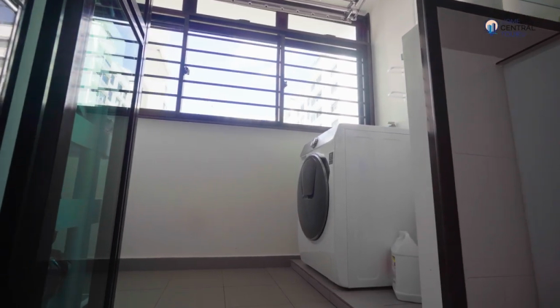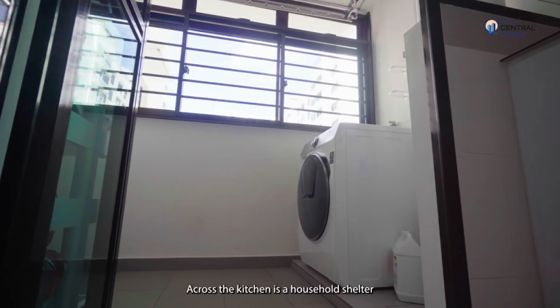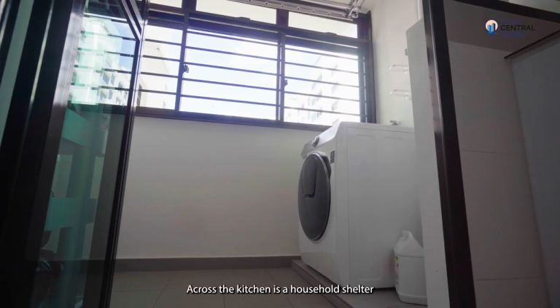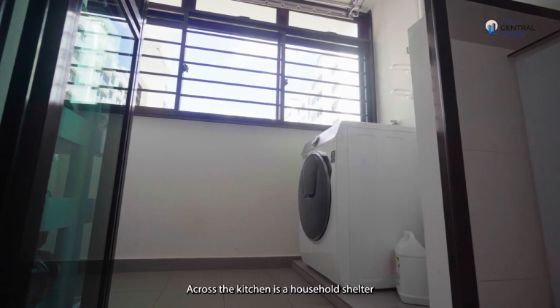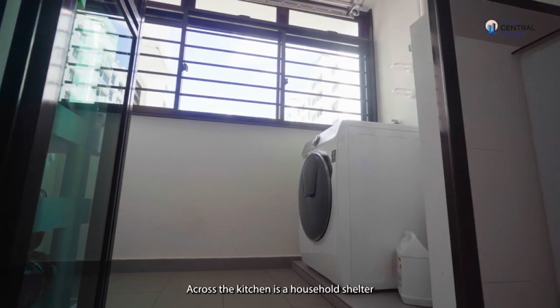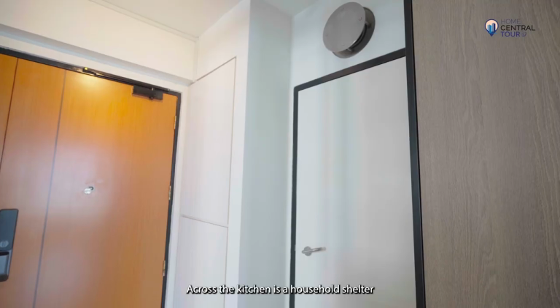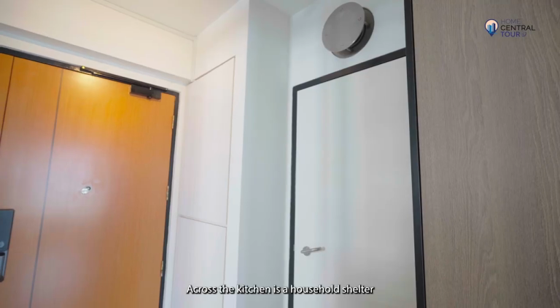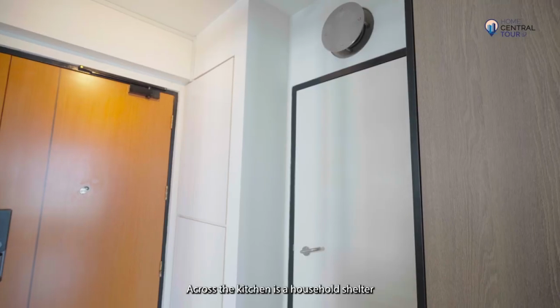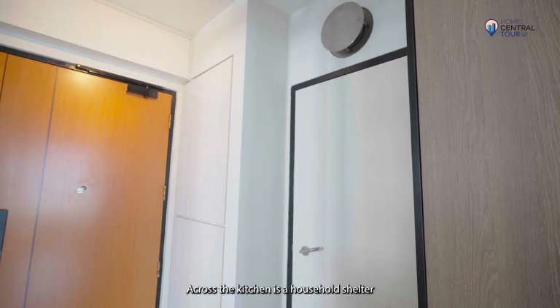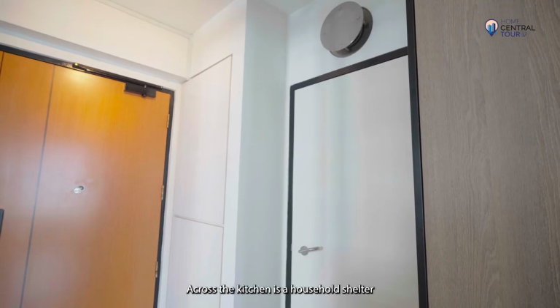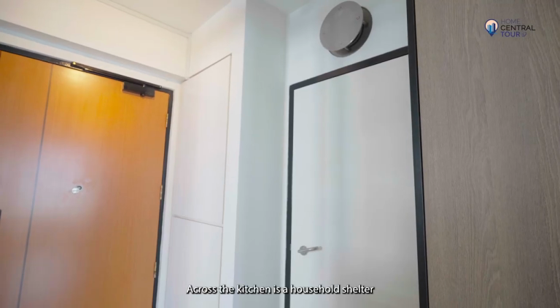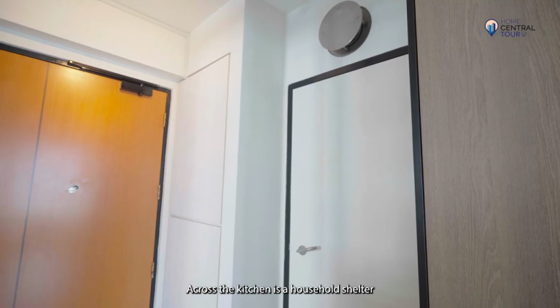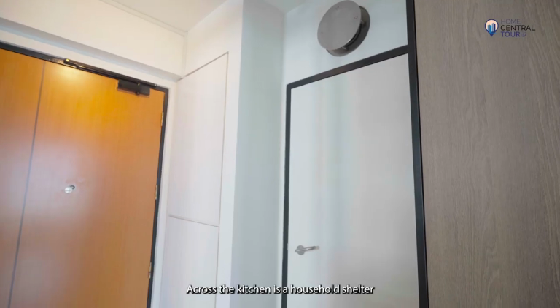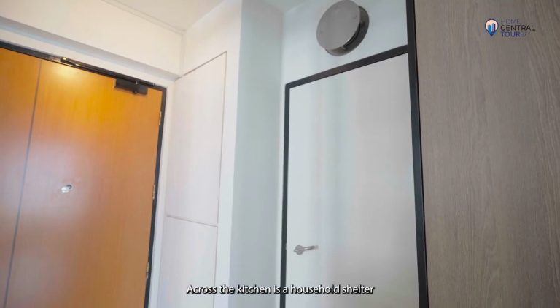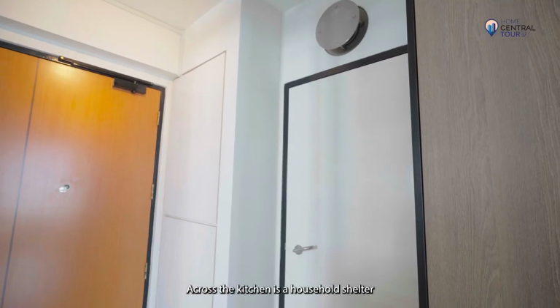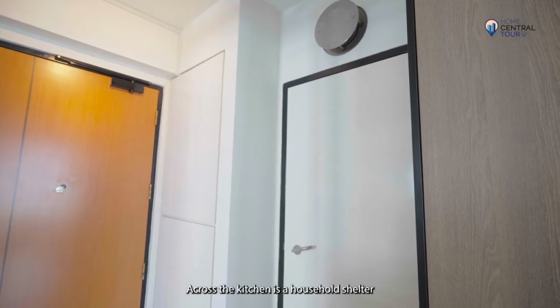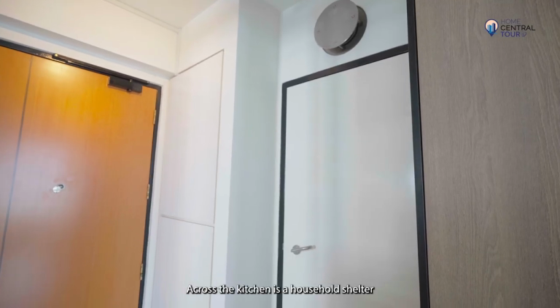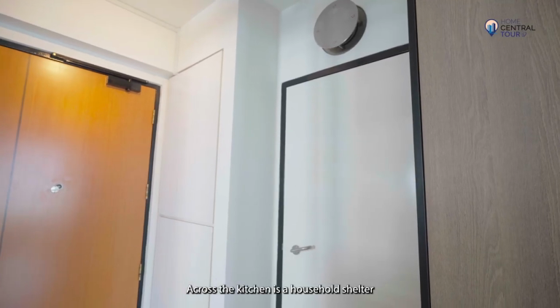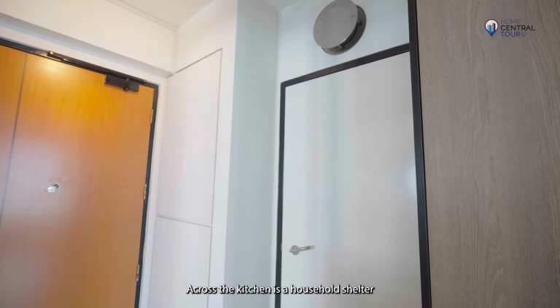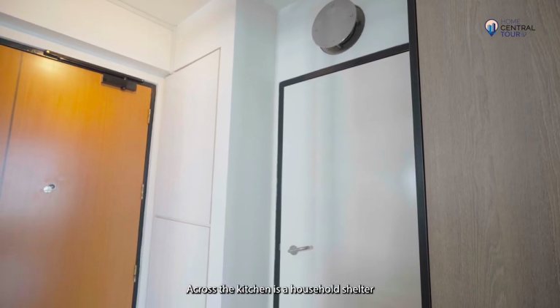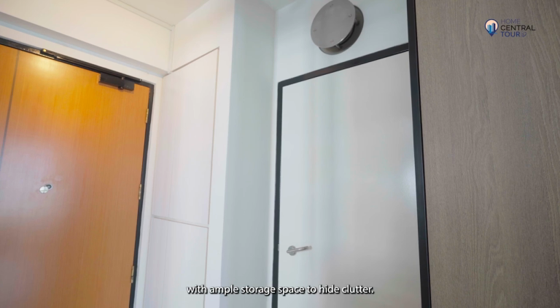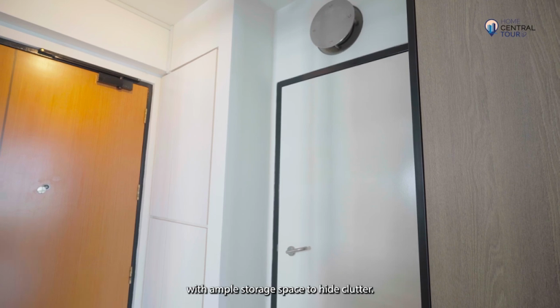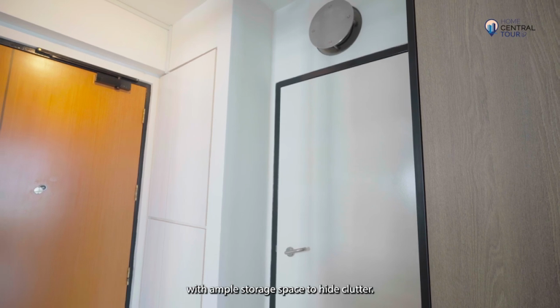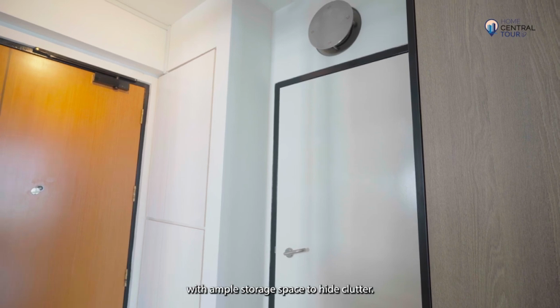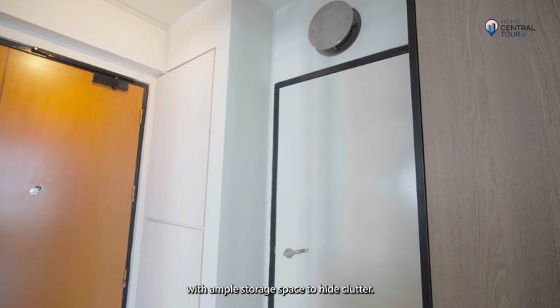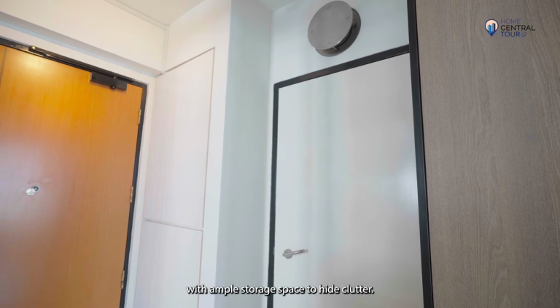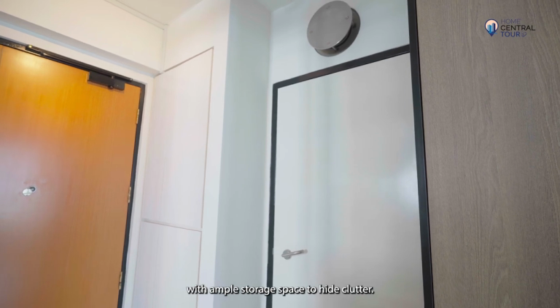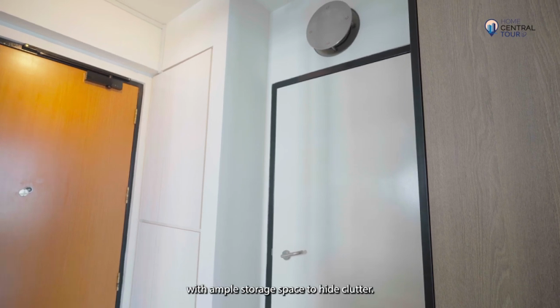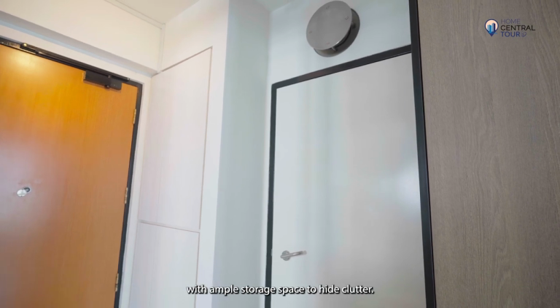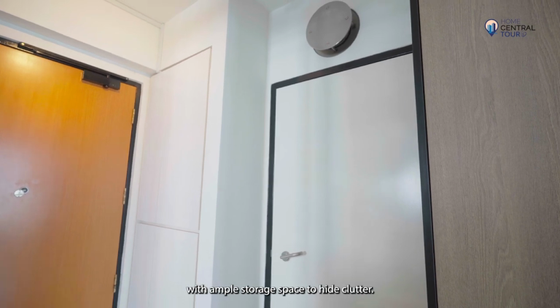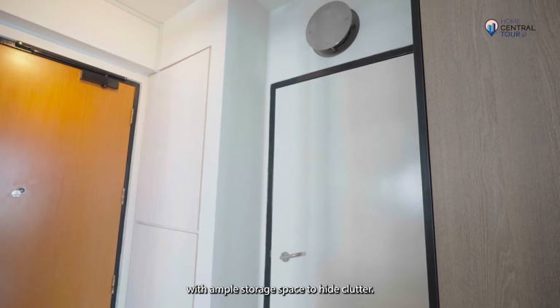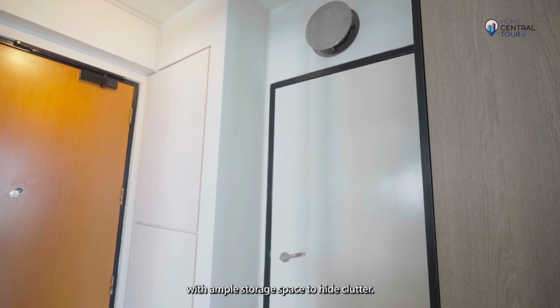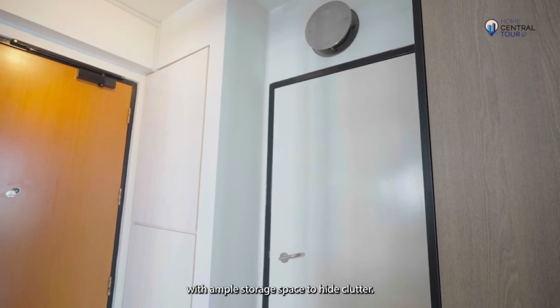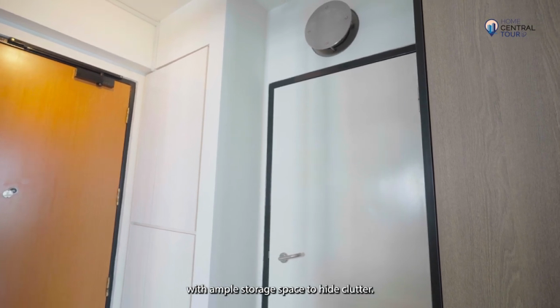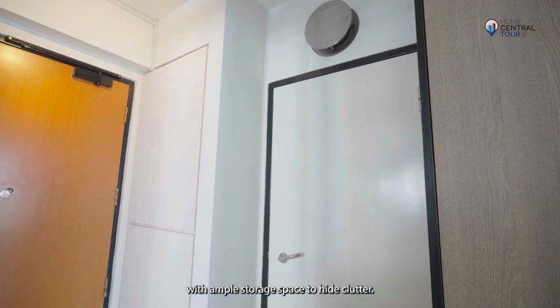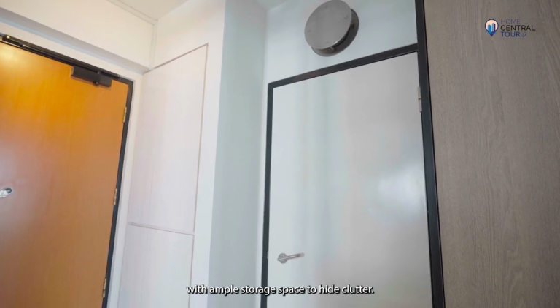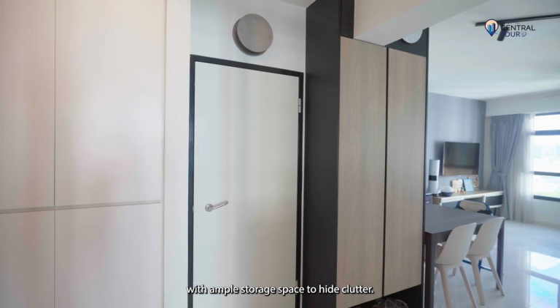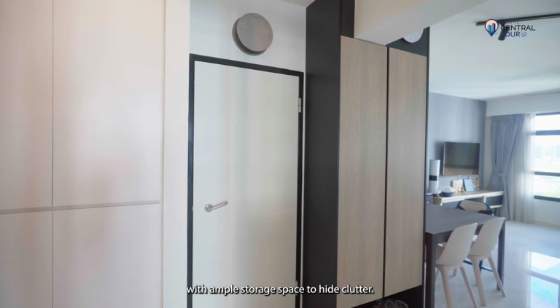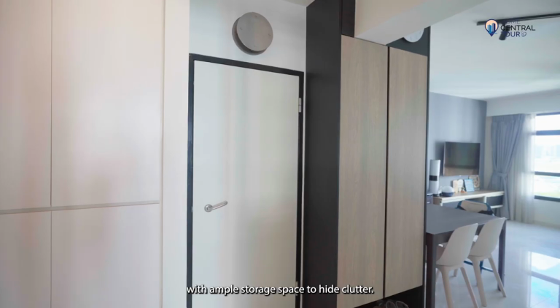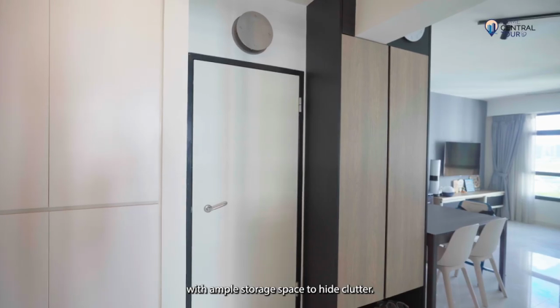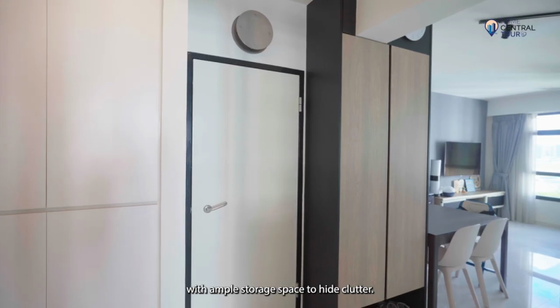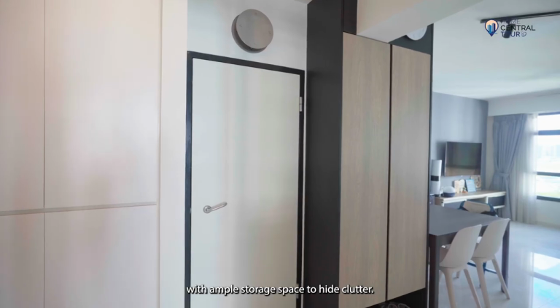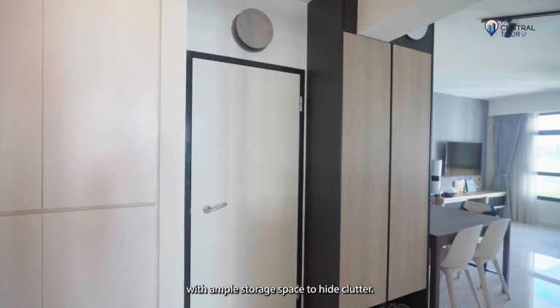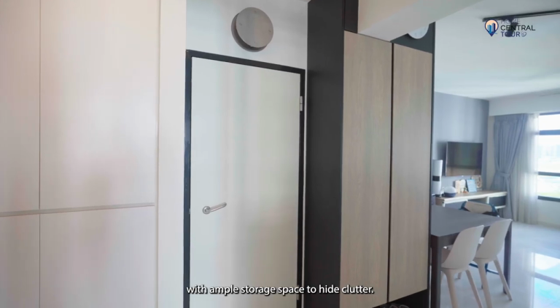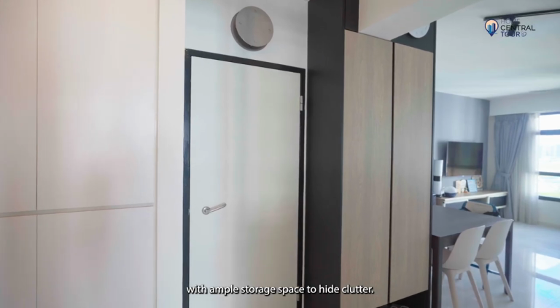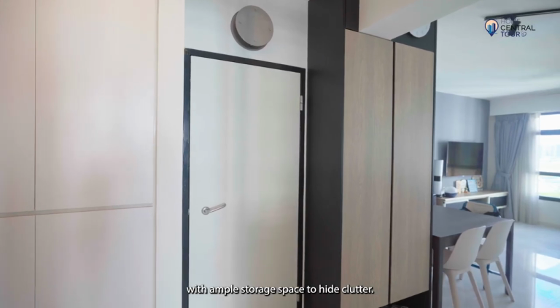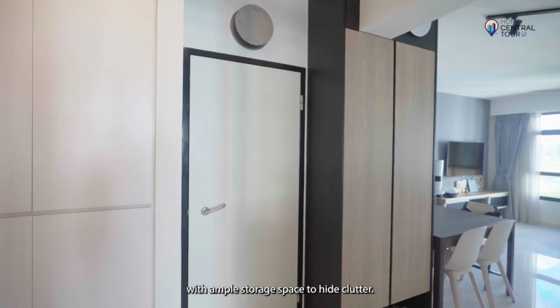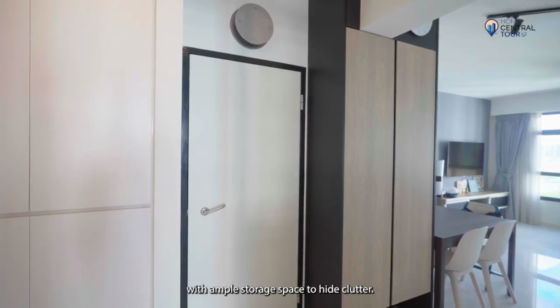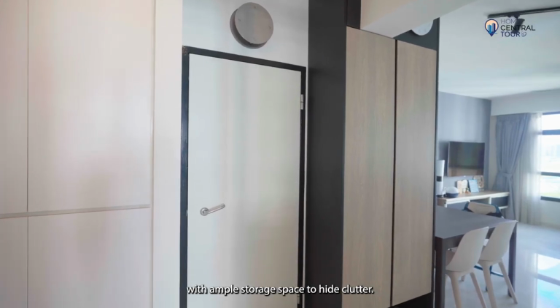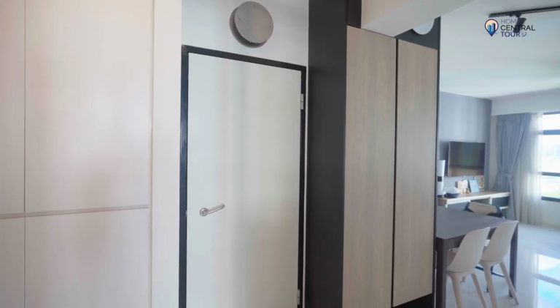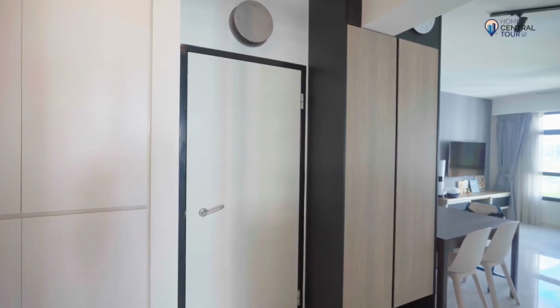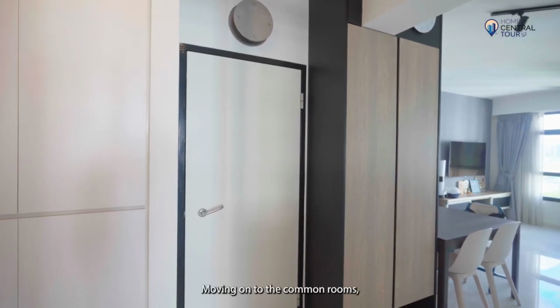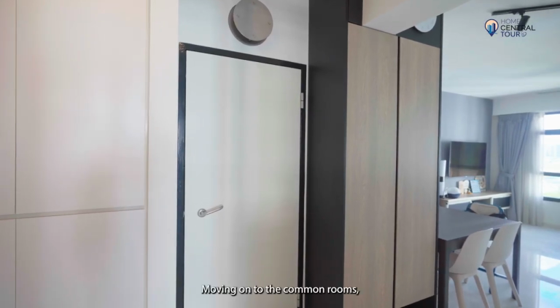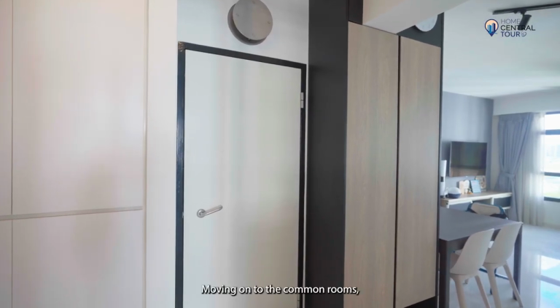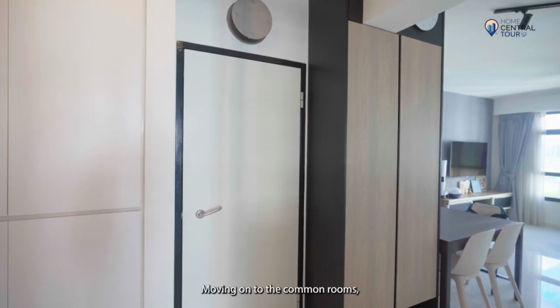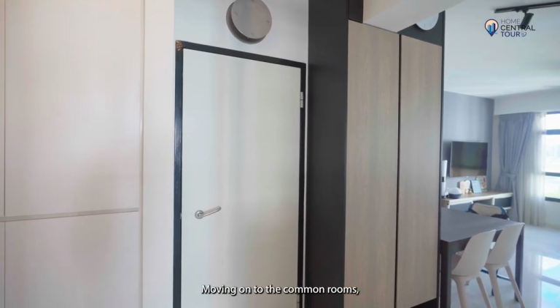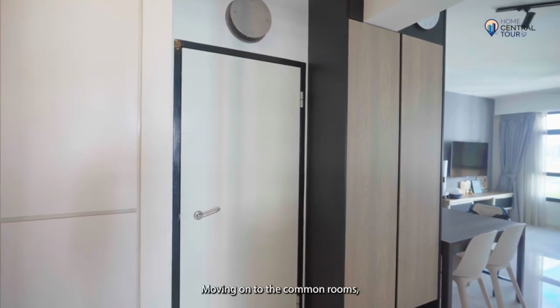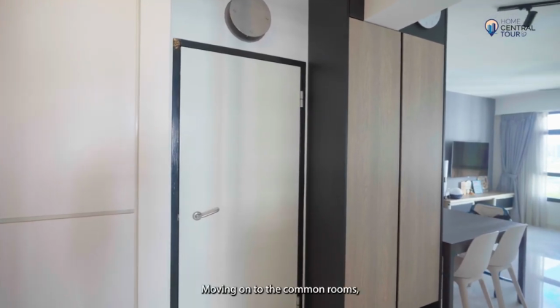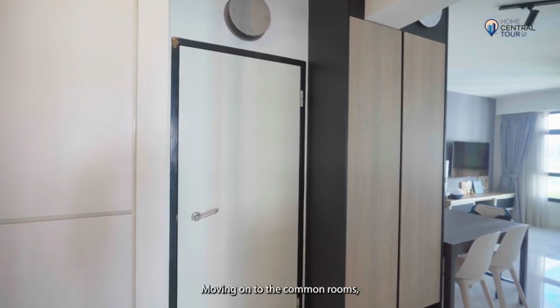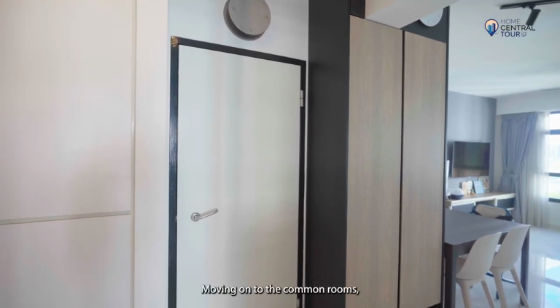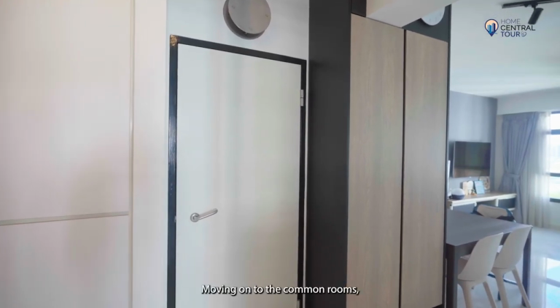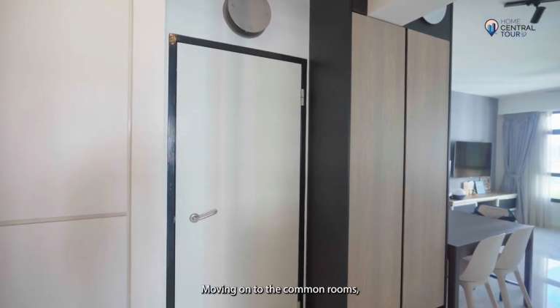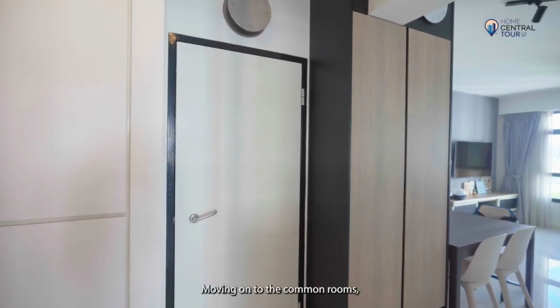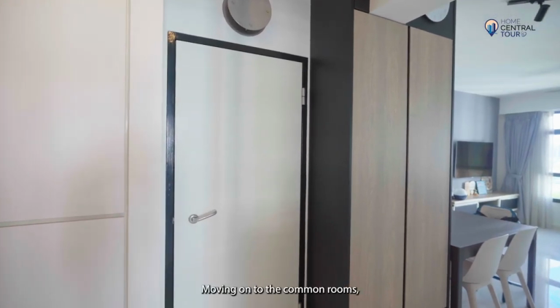Across the kitchen is a household shelter with ample storage space to hide clutter. Moving on to the common rooms.